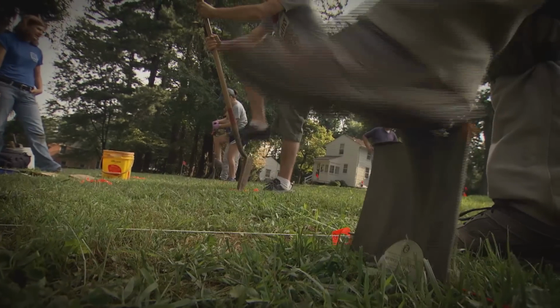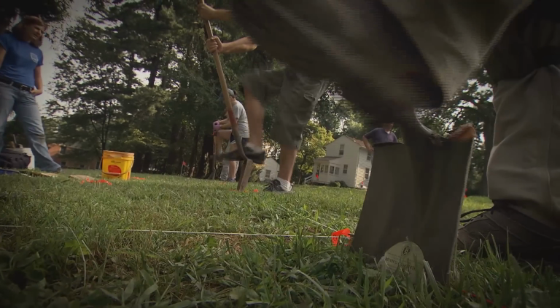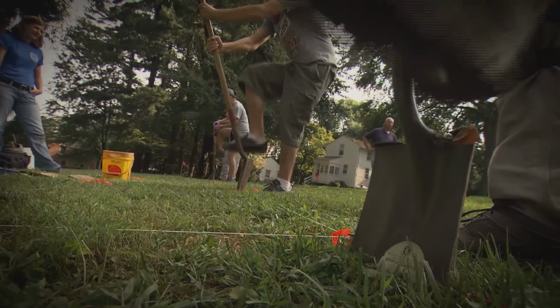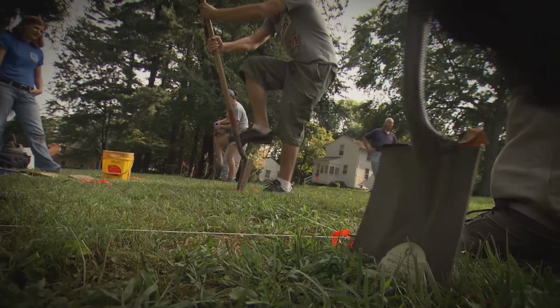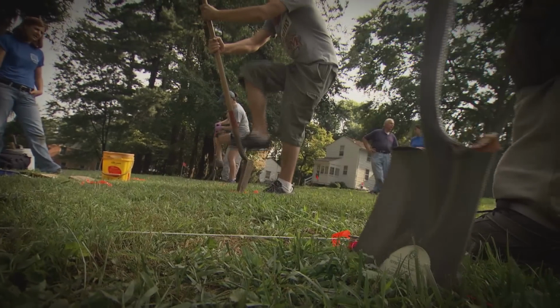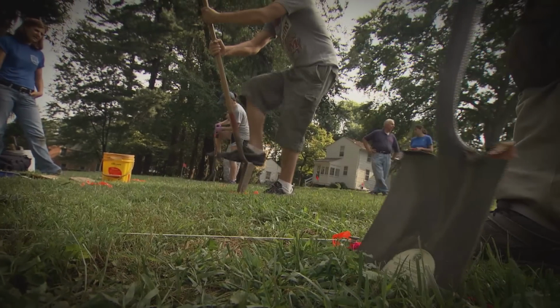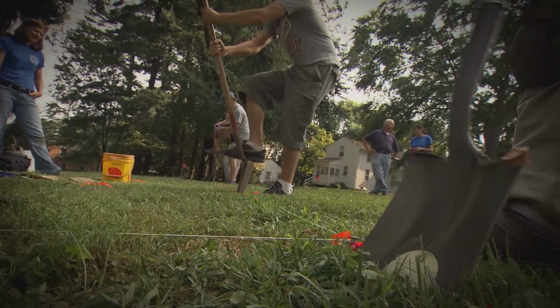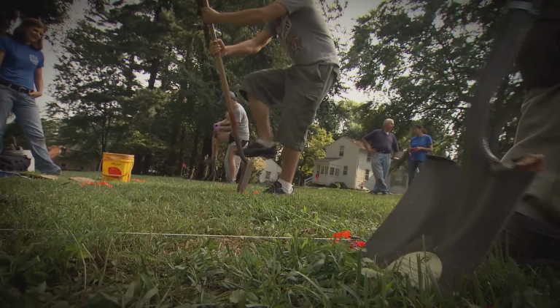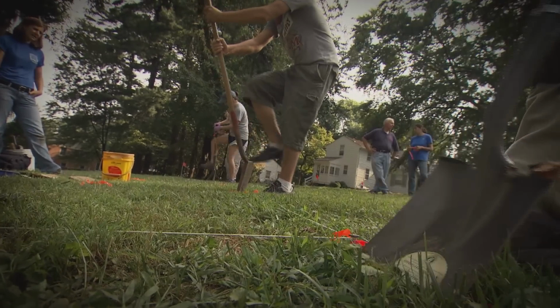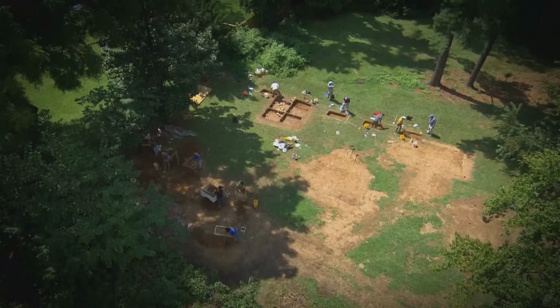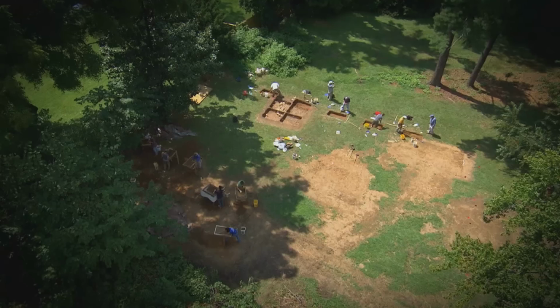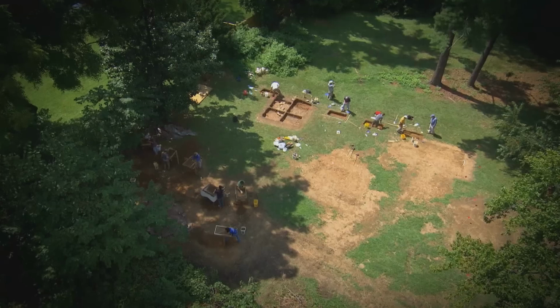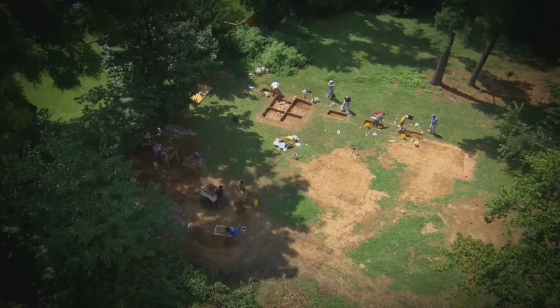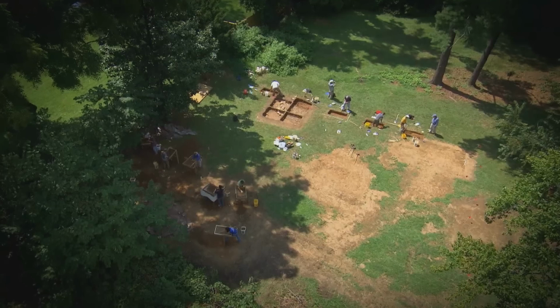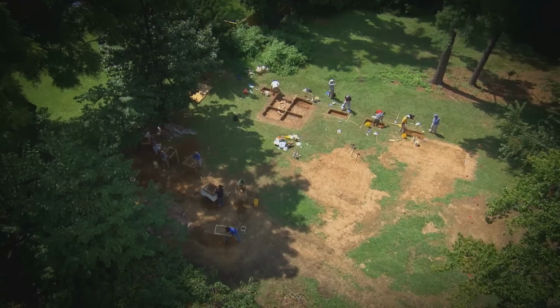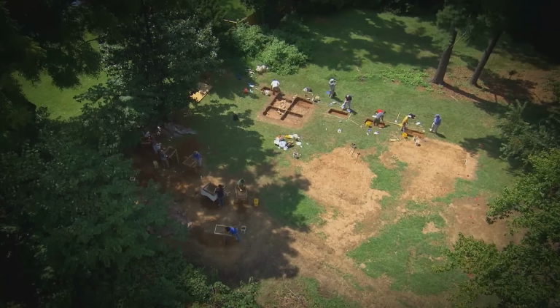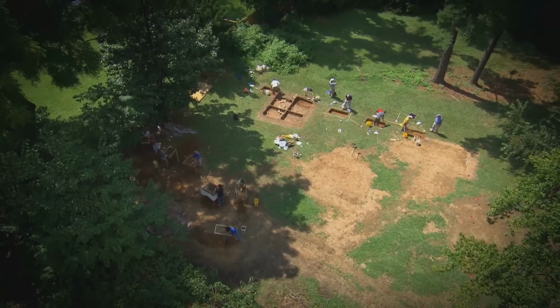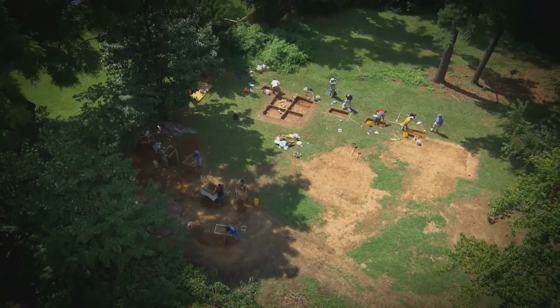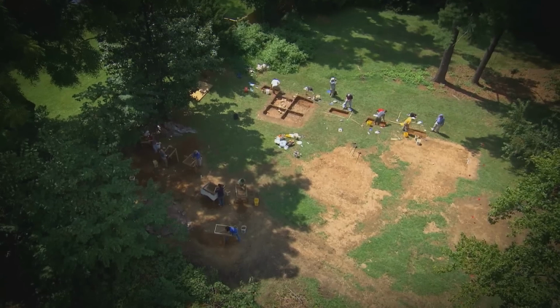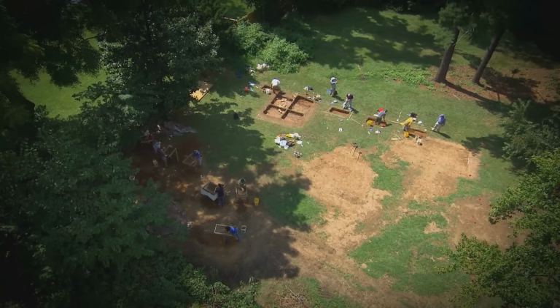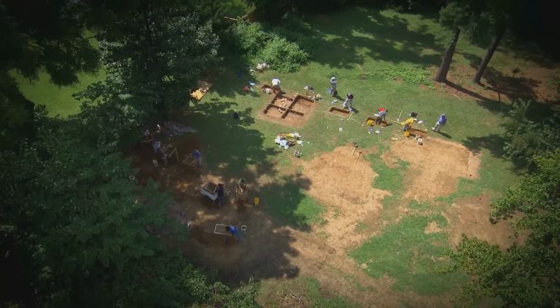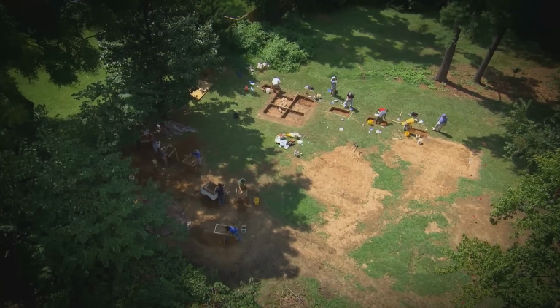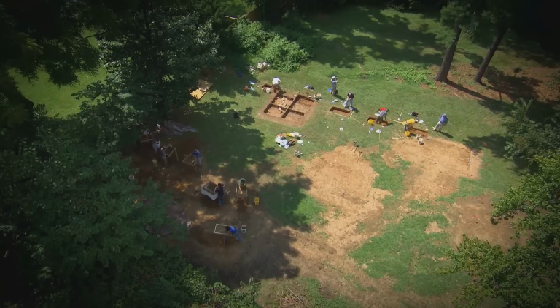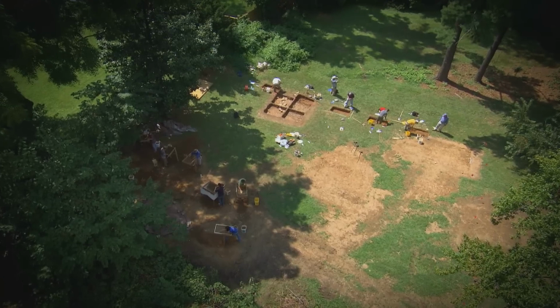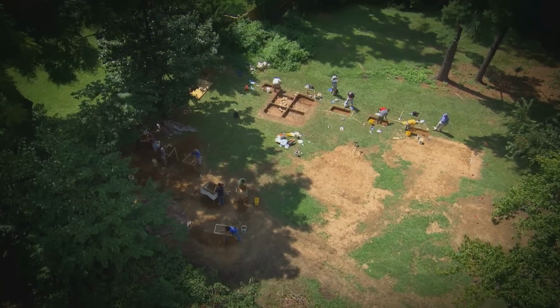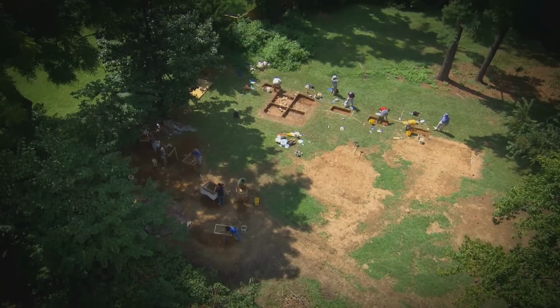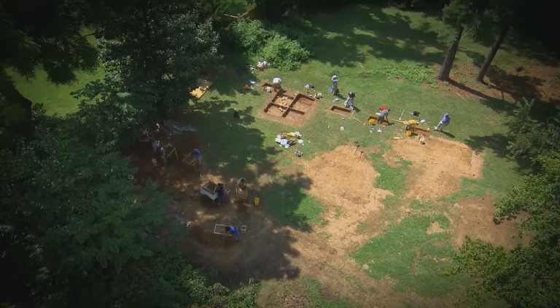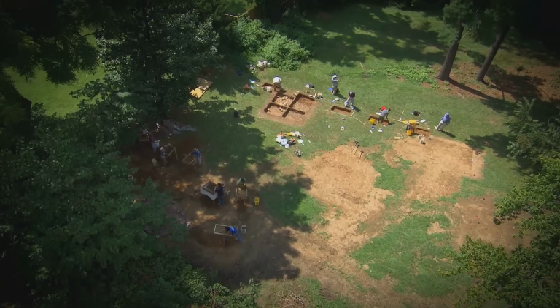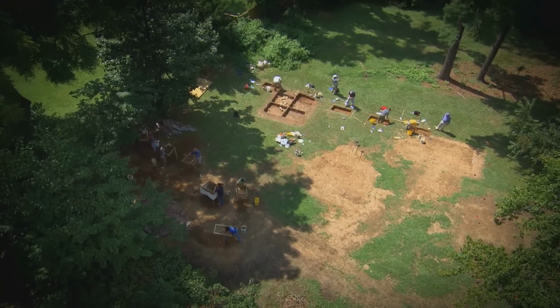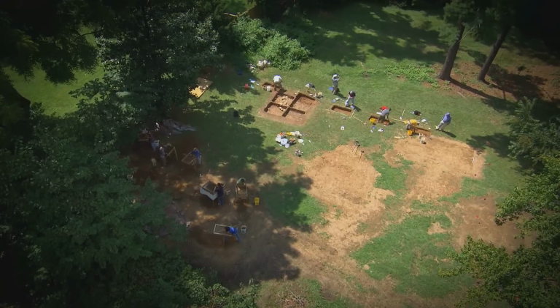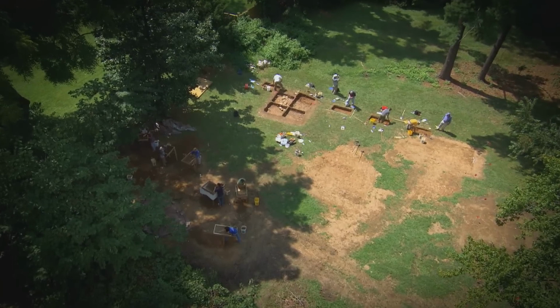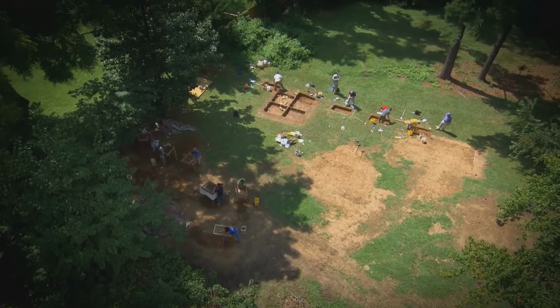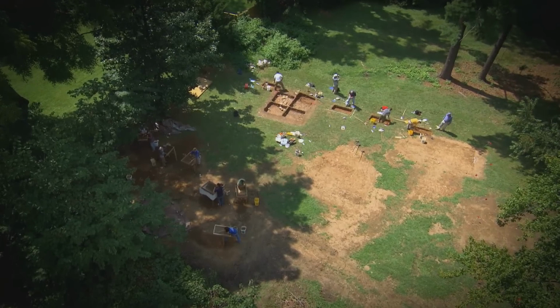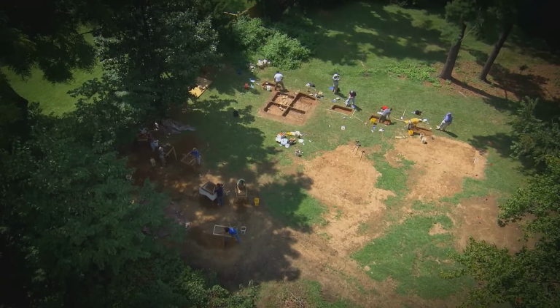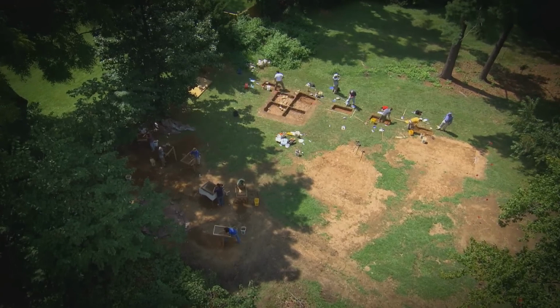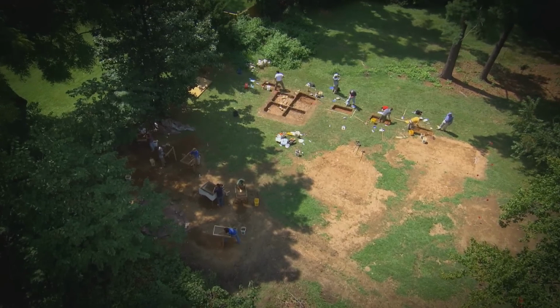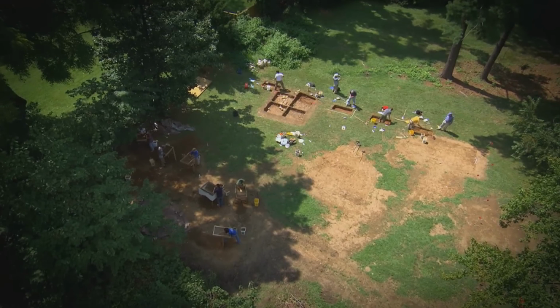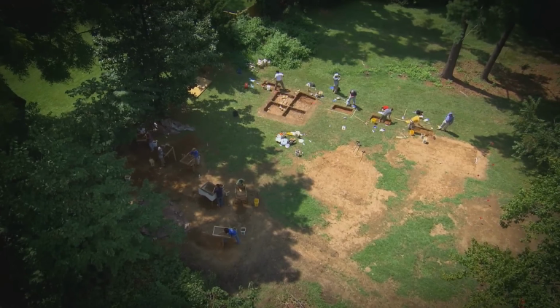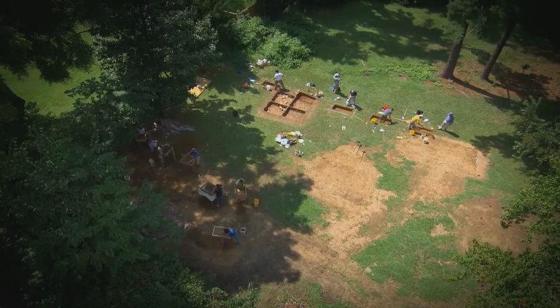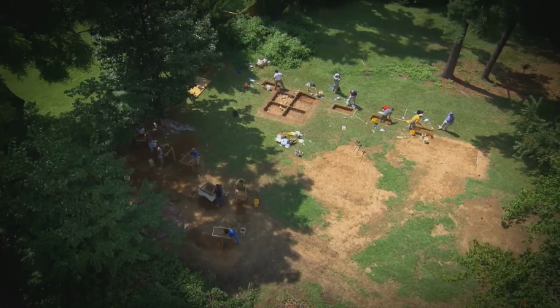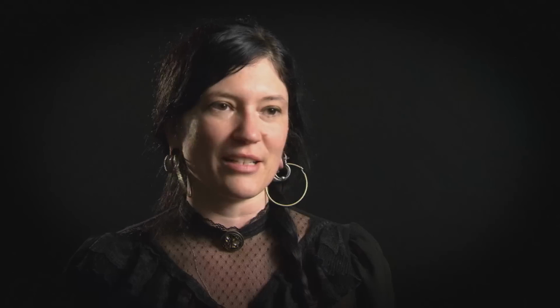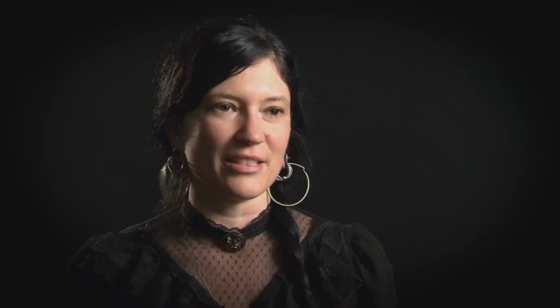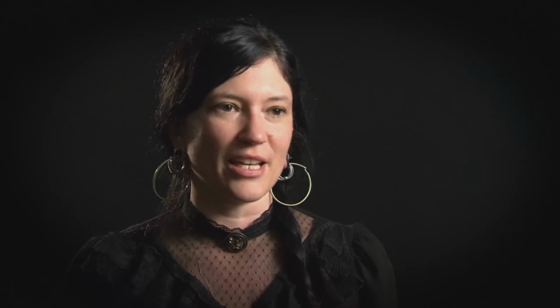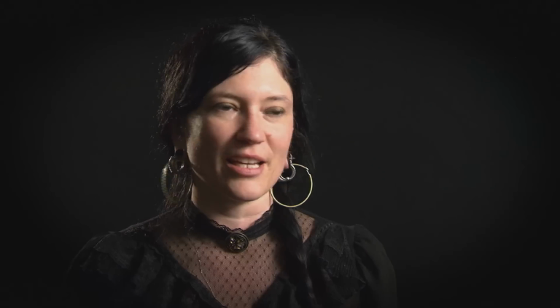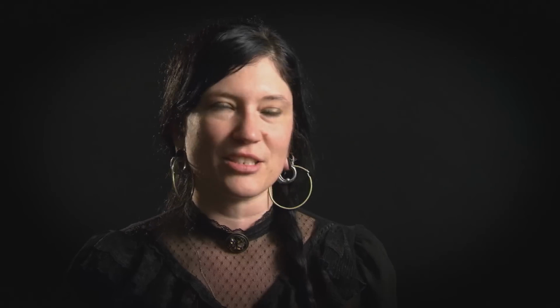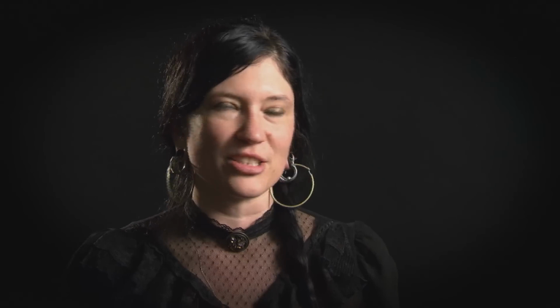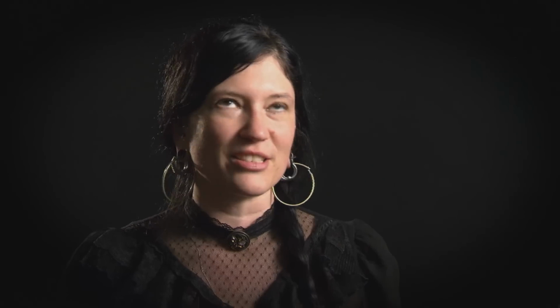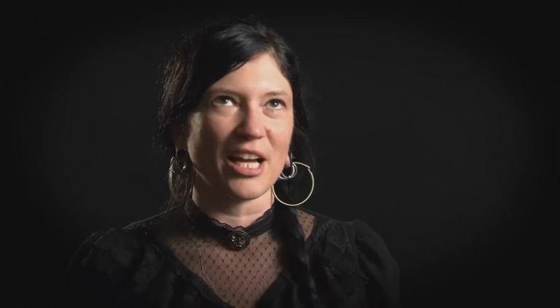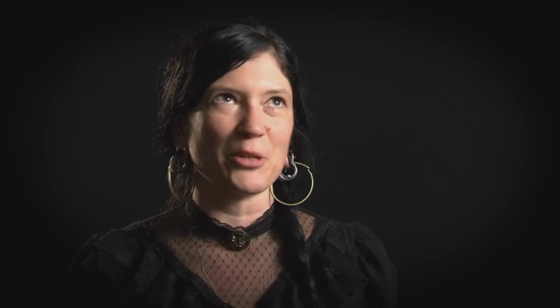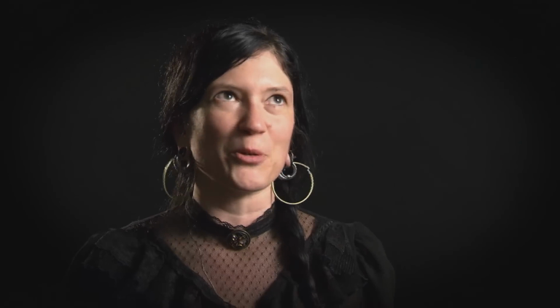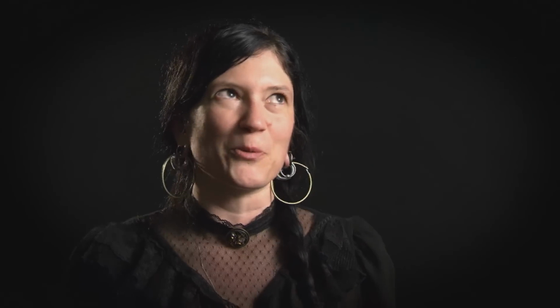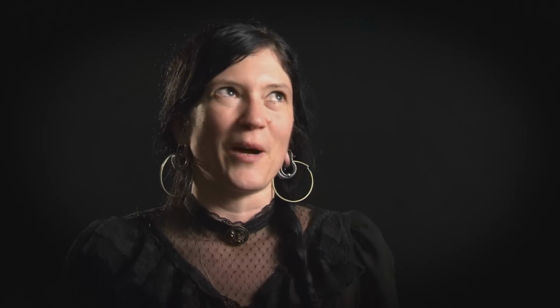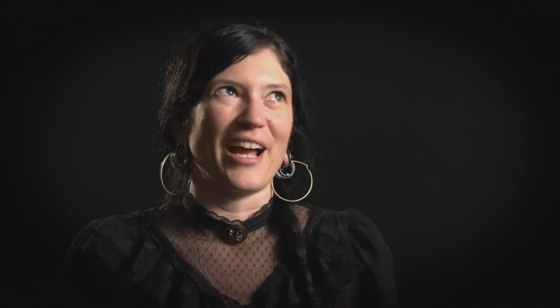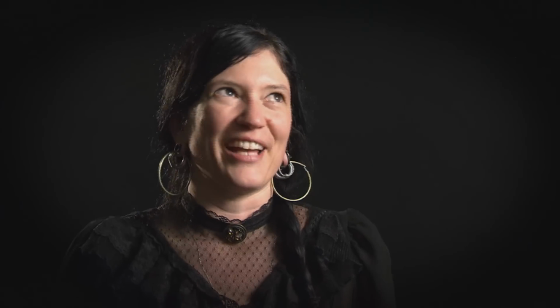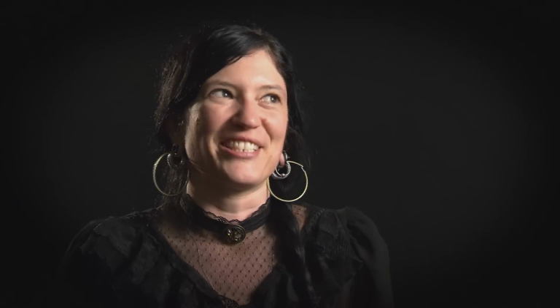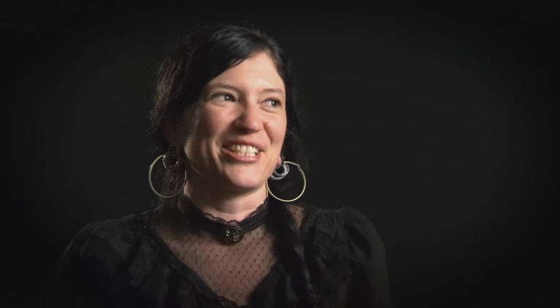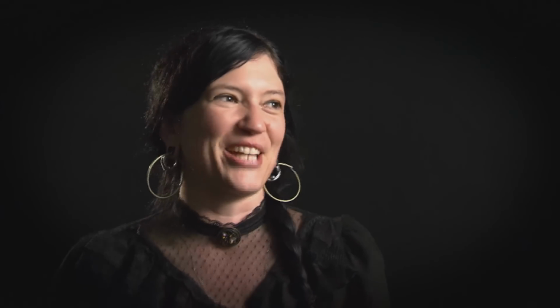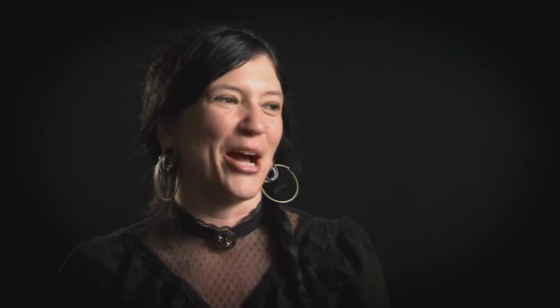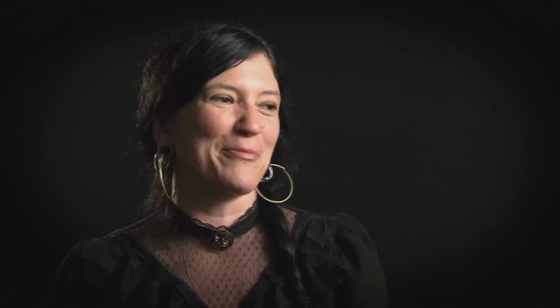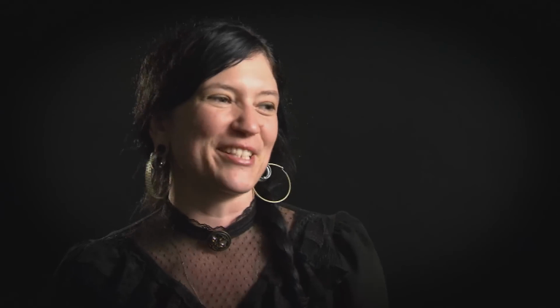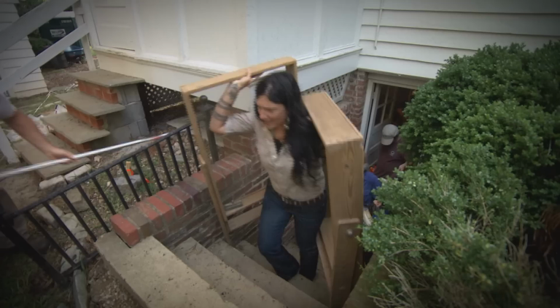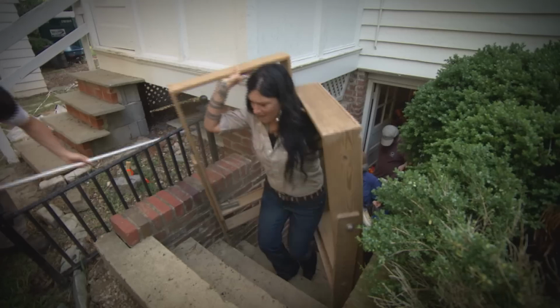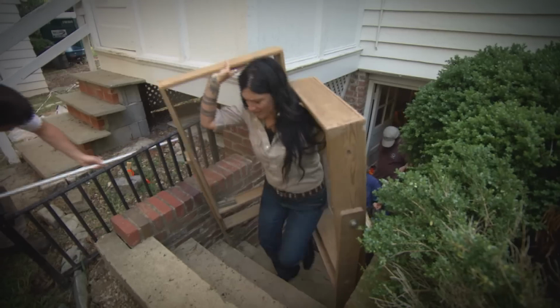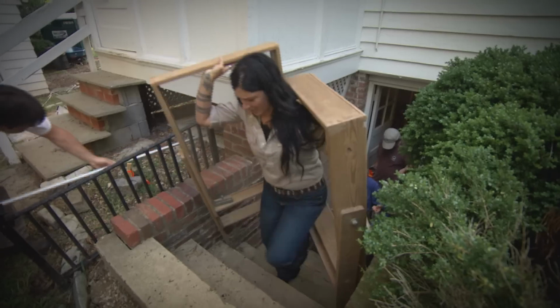Any archaeologist can tell you, you always make the best finds at 4 o'clock on the last day. I don't know why, it just happens that way.